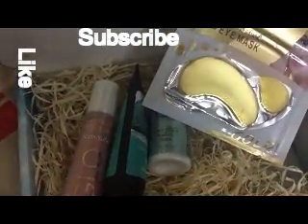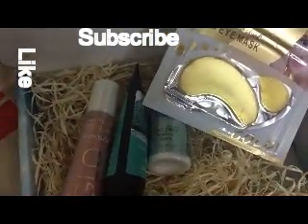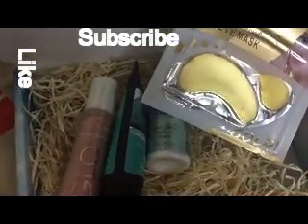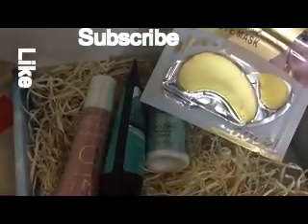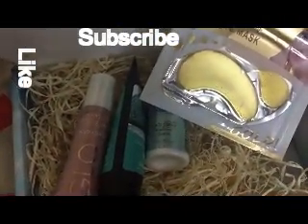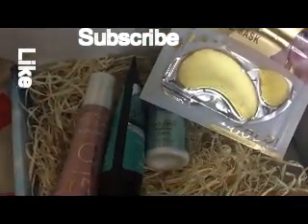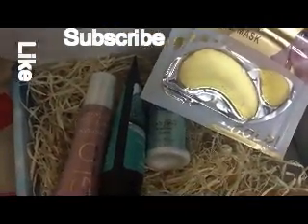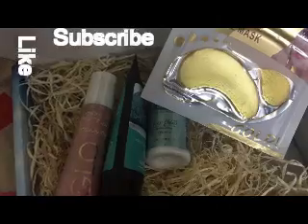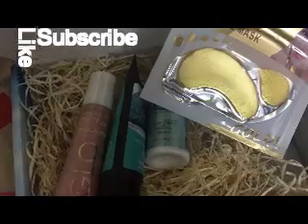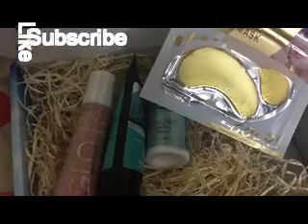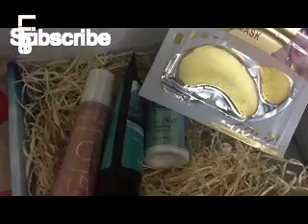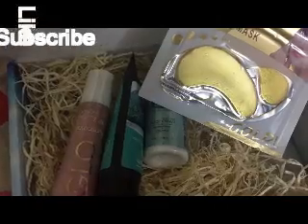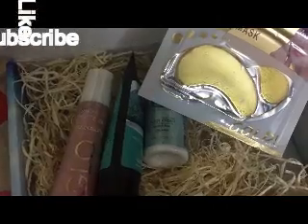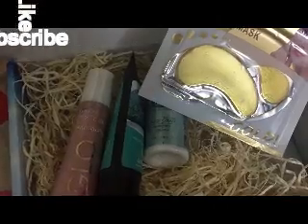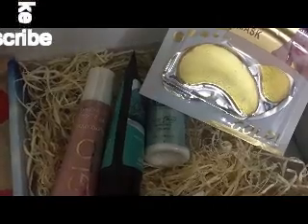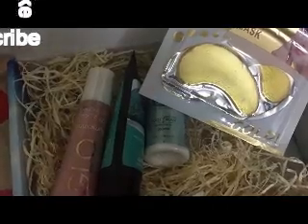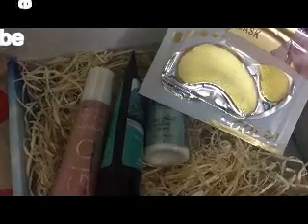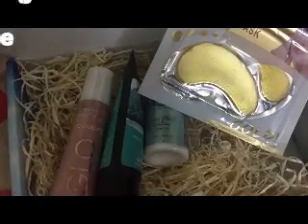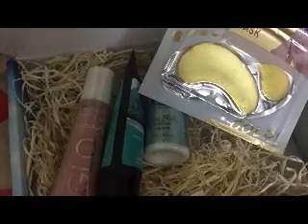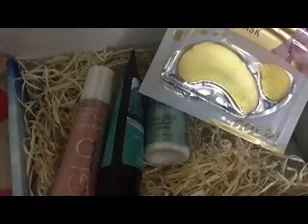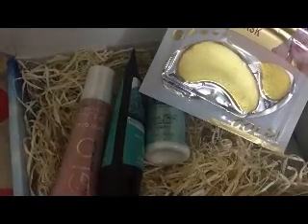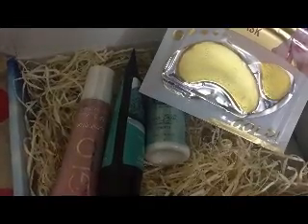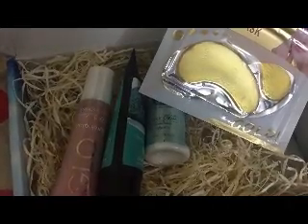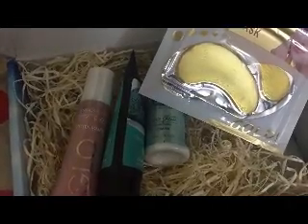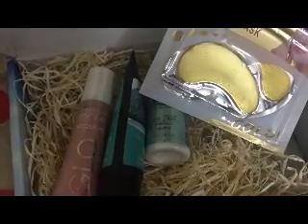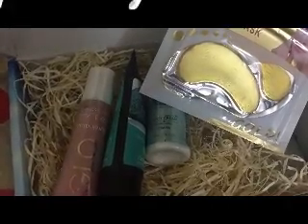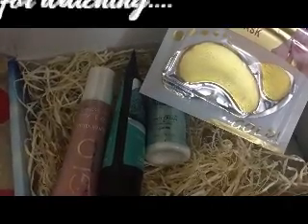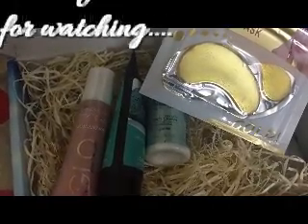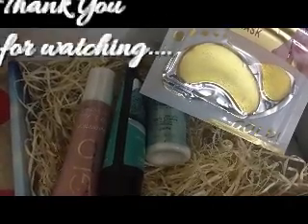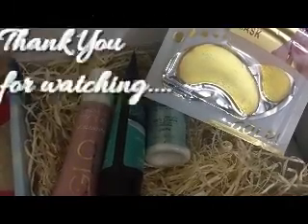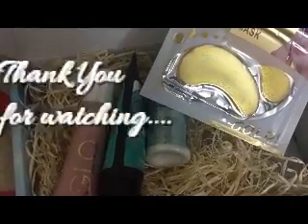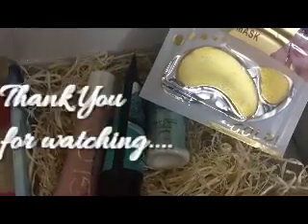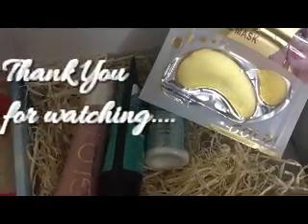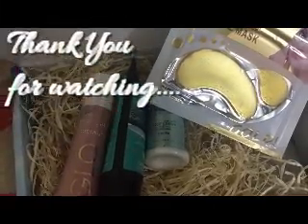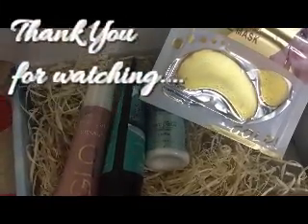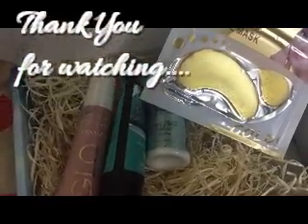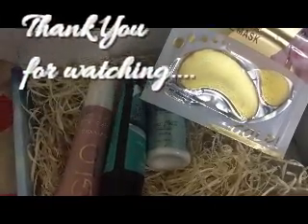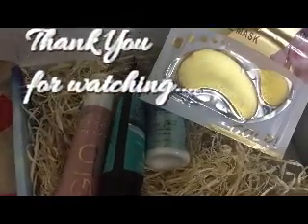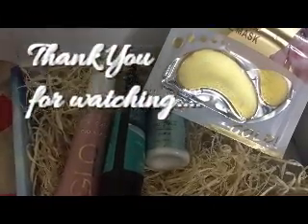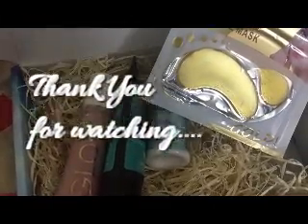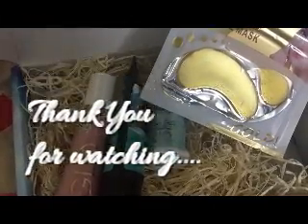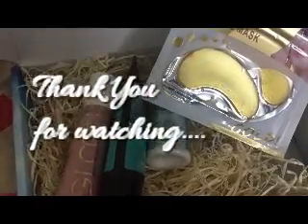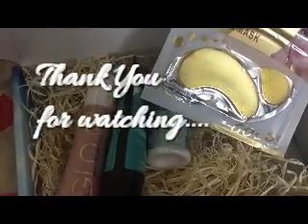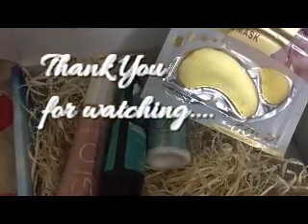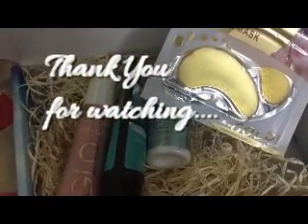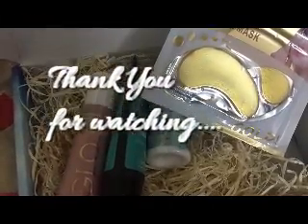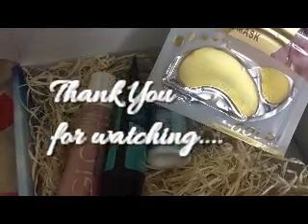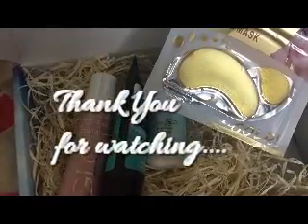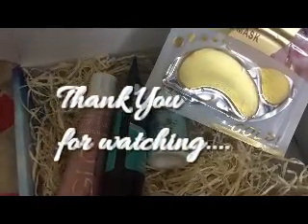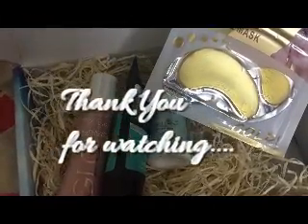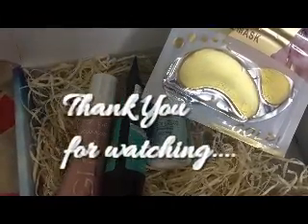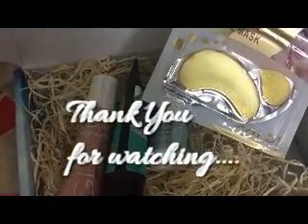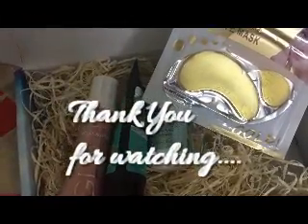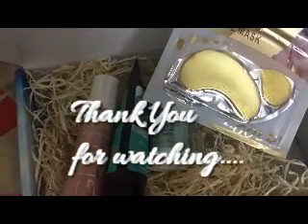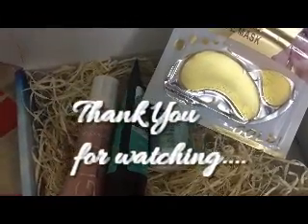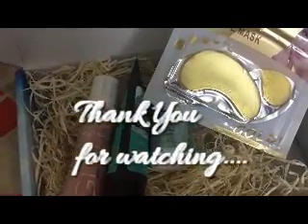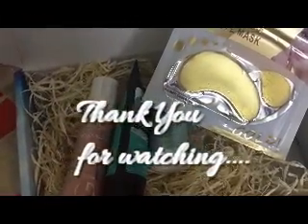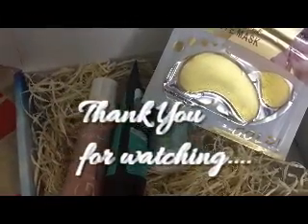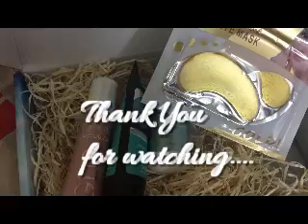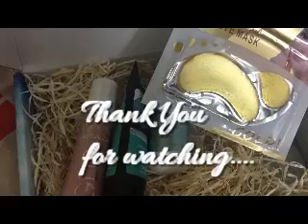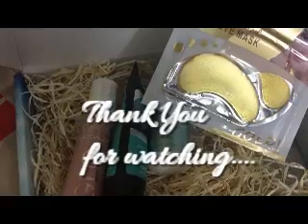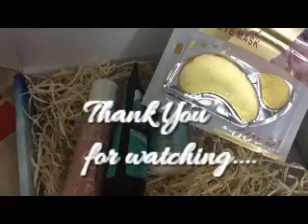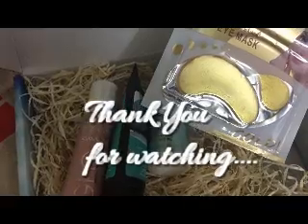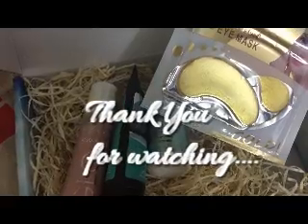If you liked this video, please like and subscribe to my channel. Thank you for watching, and don't forget to subscribe!